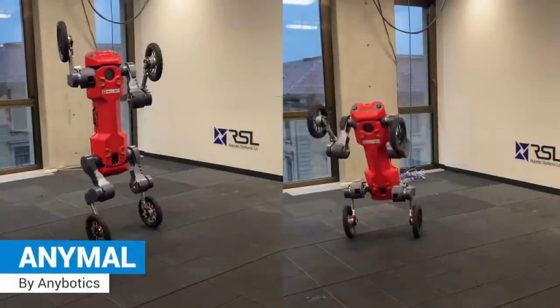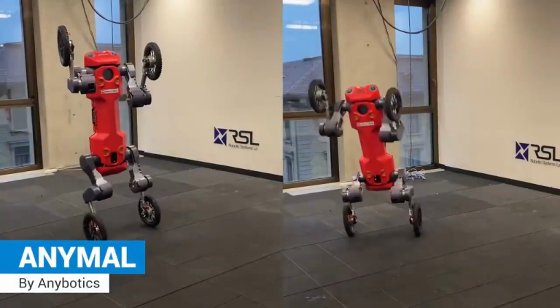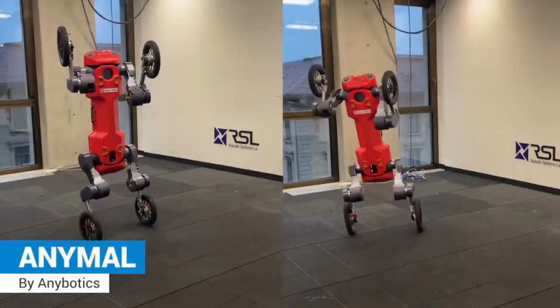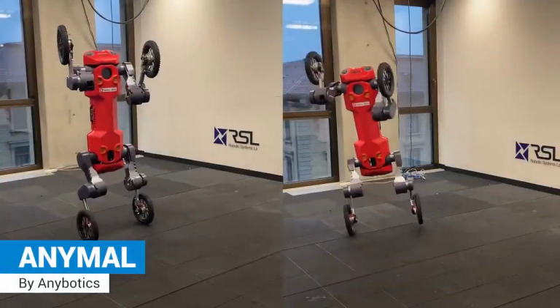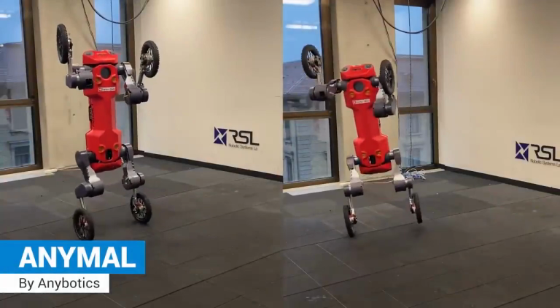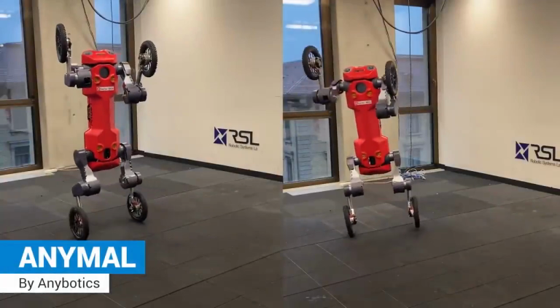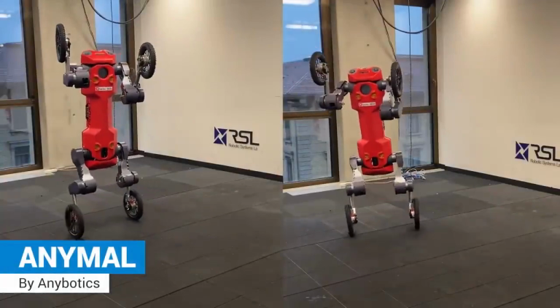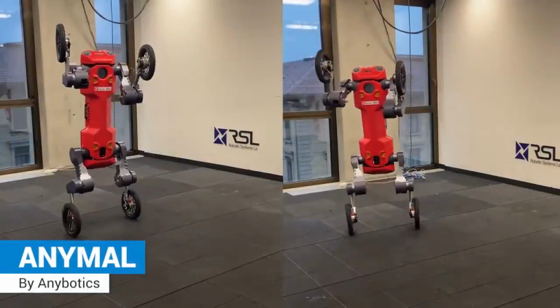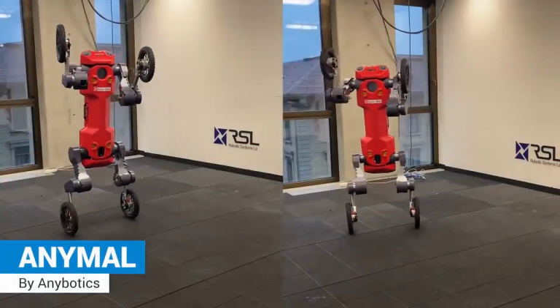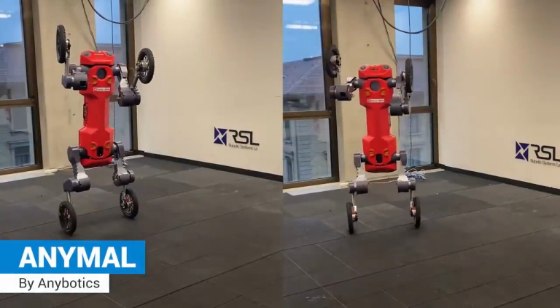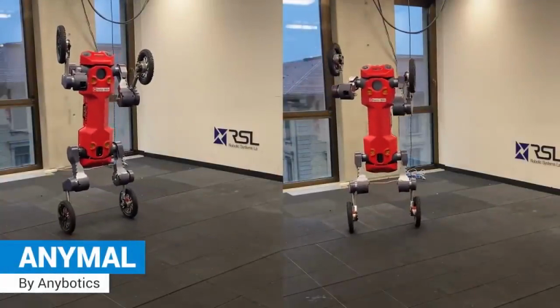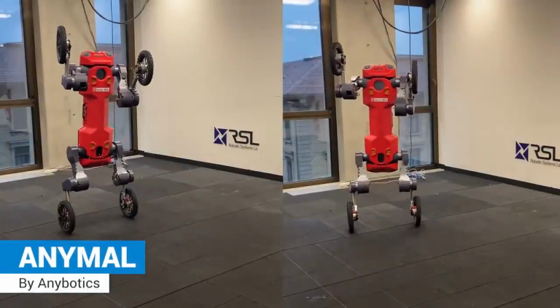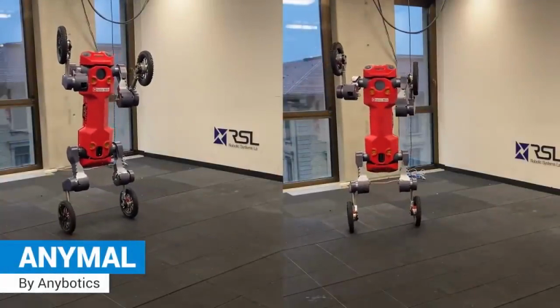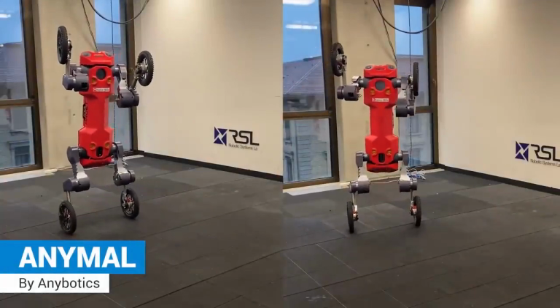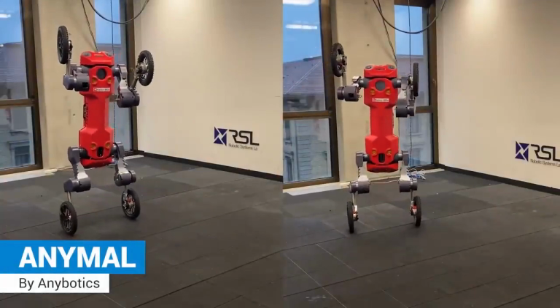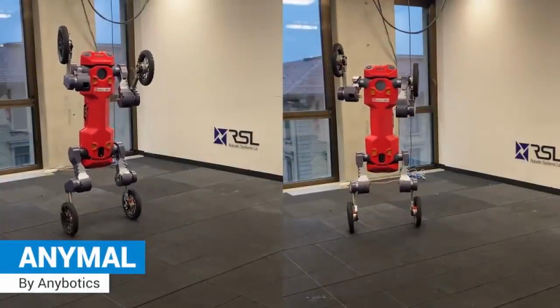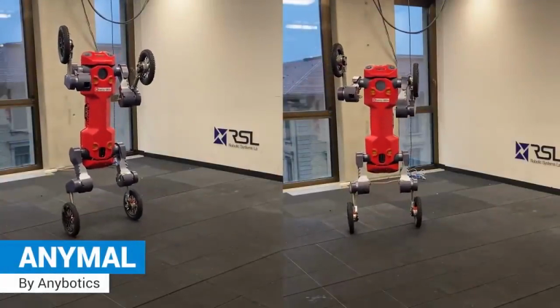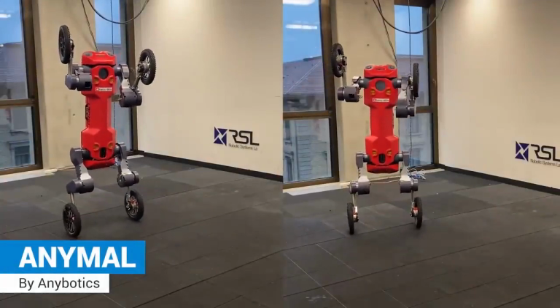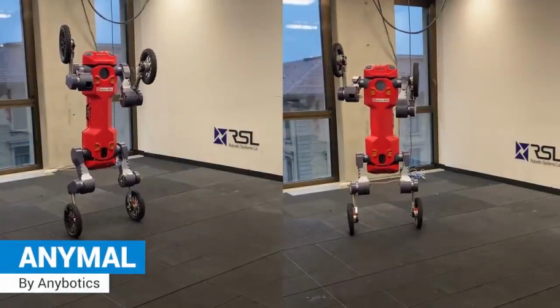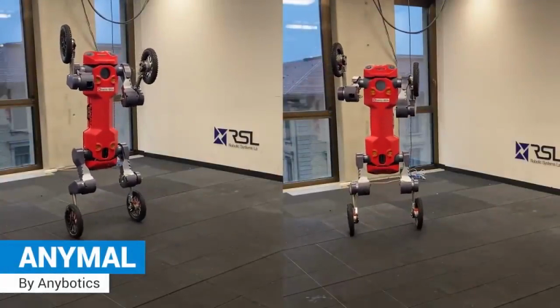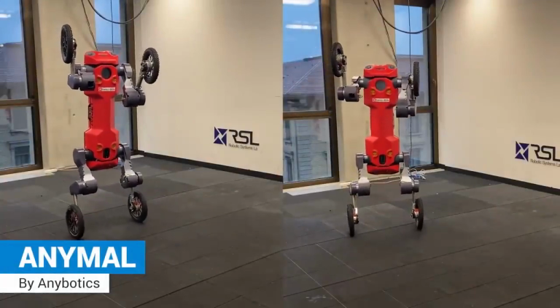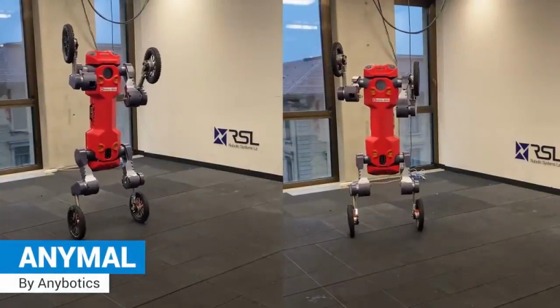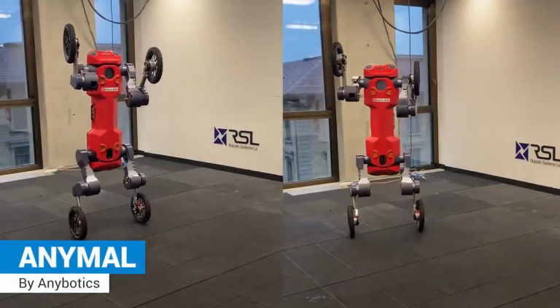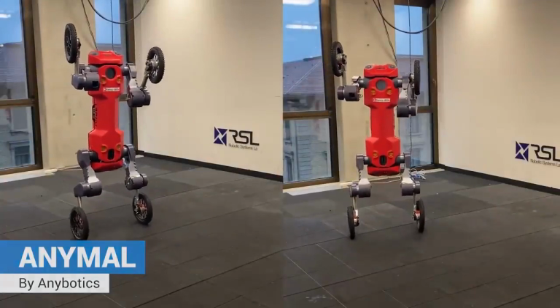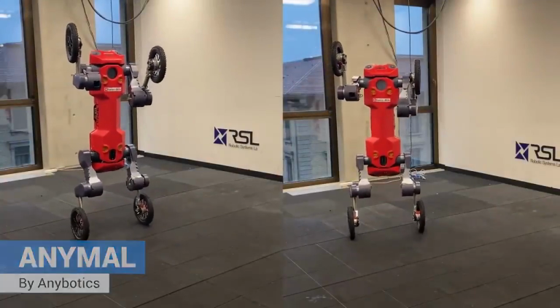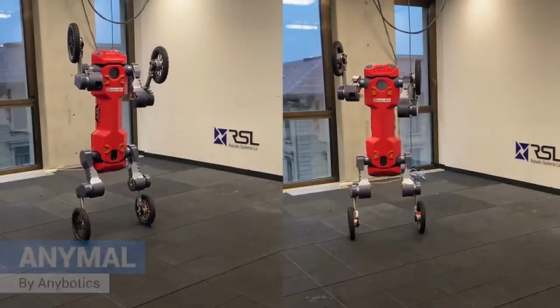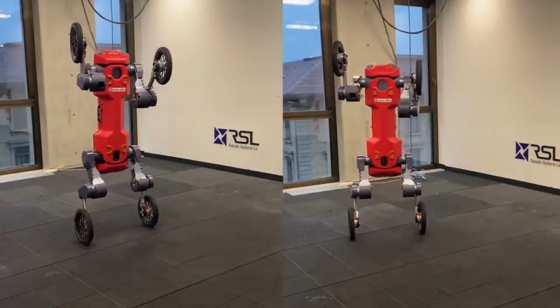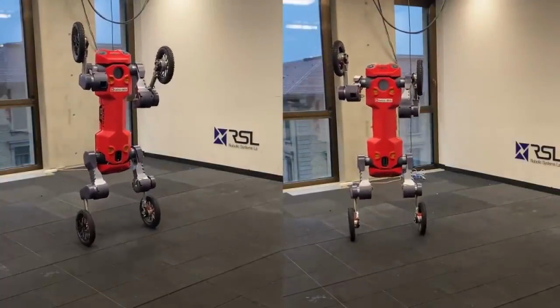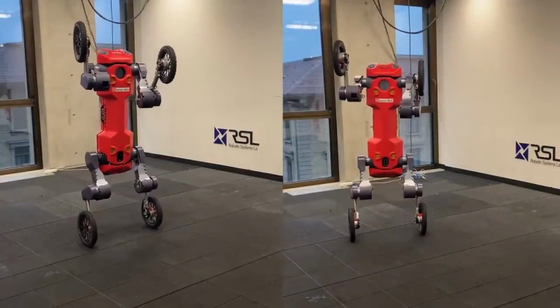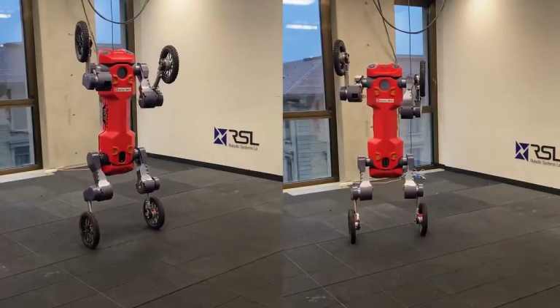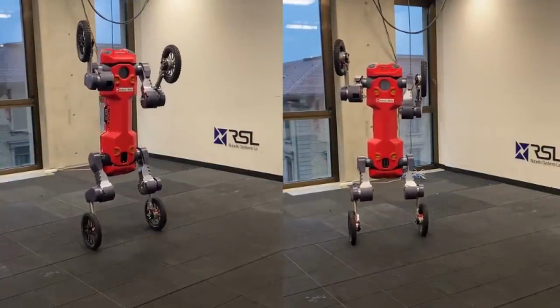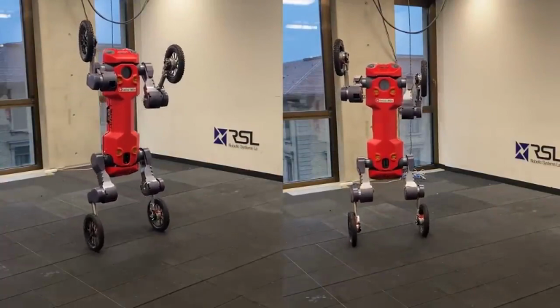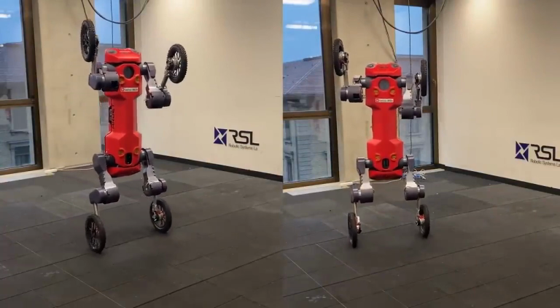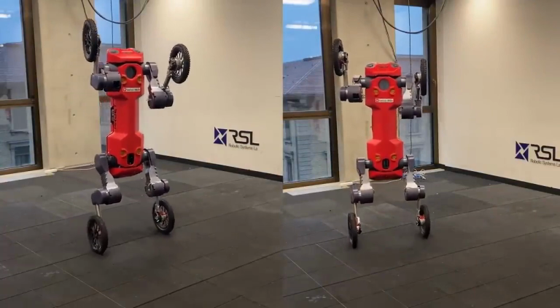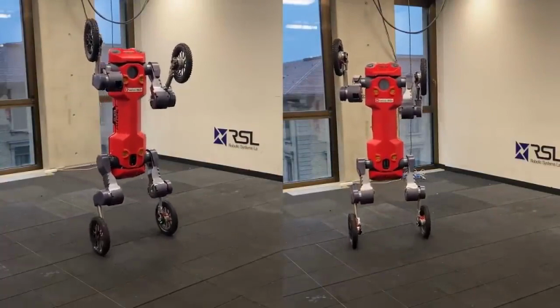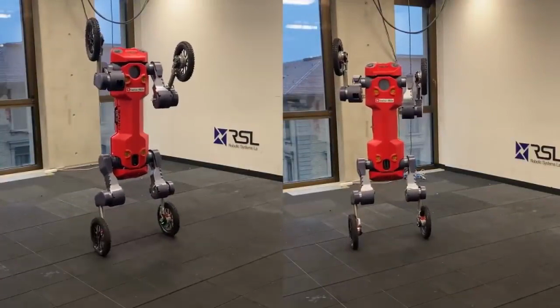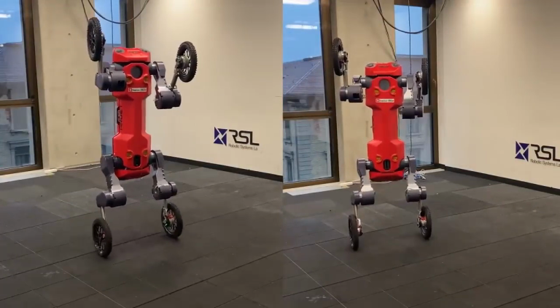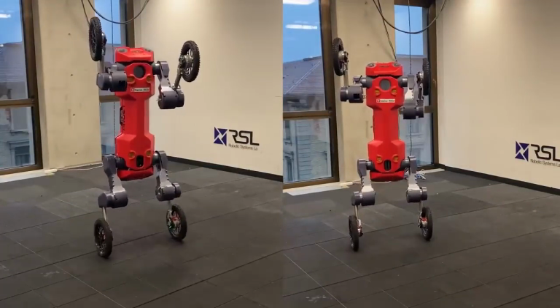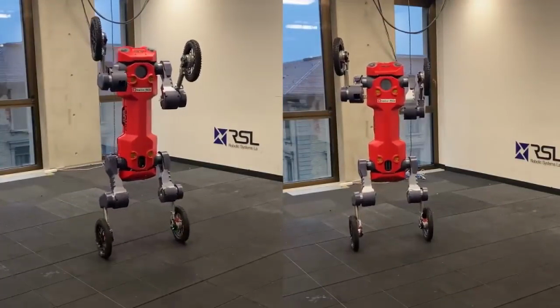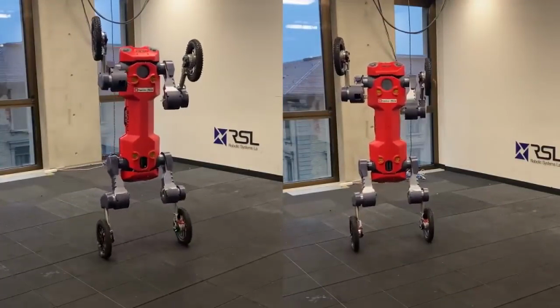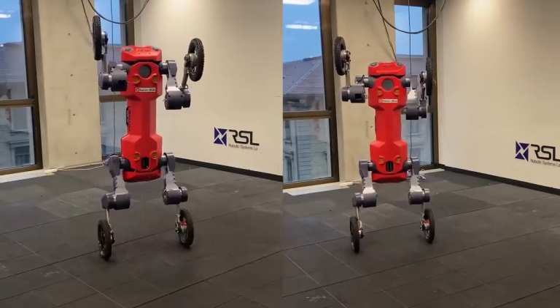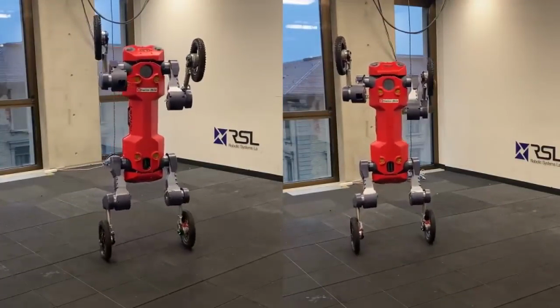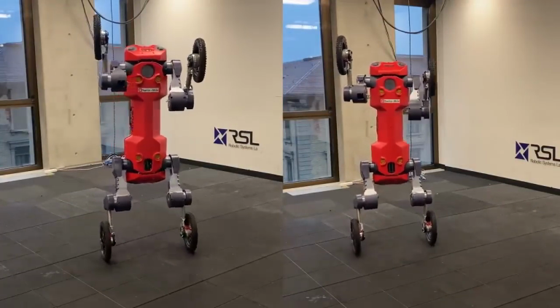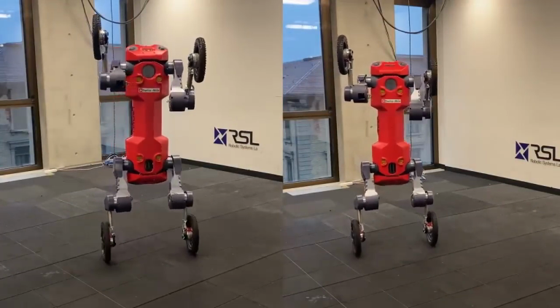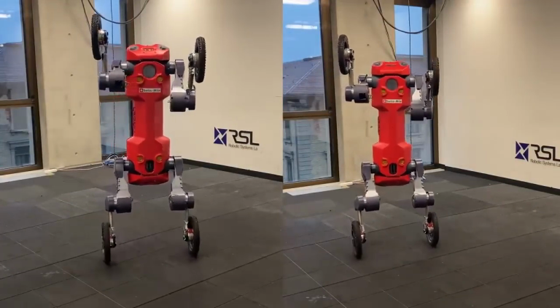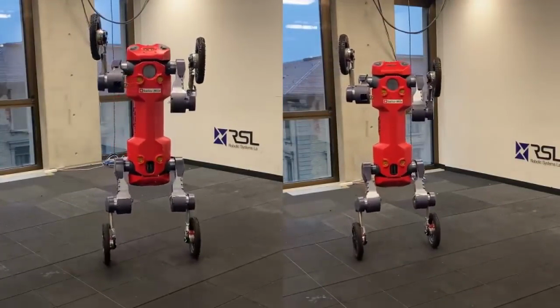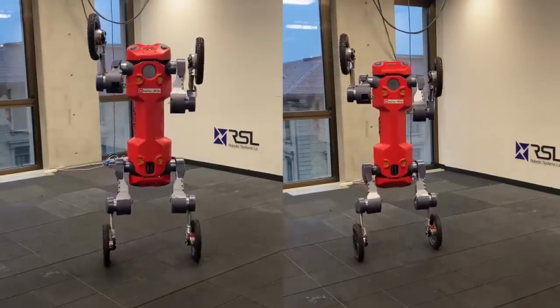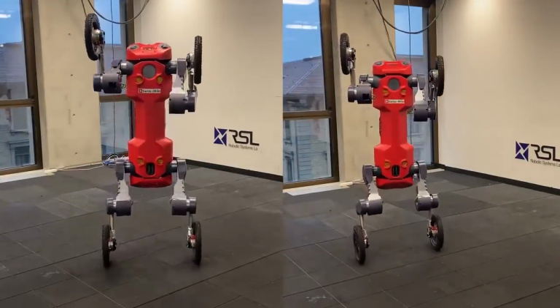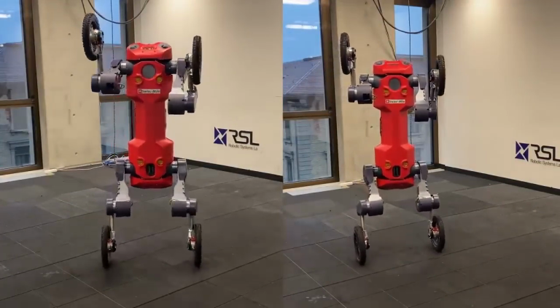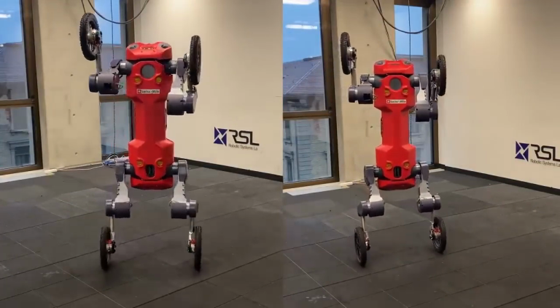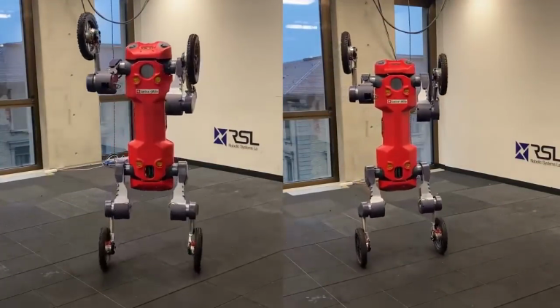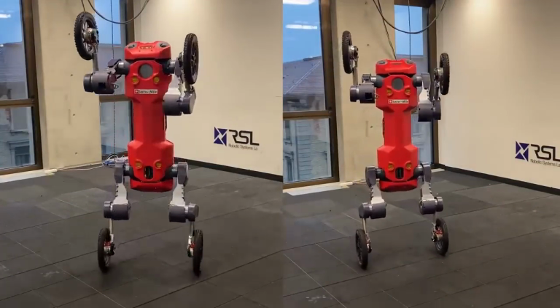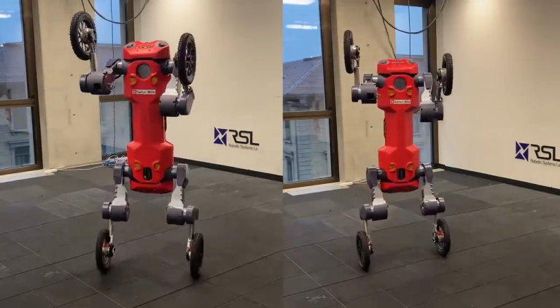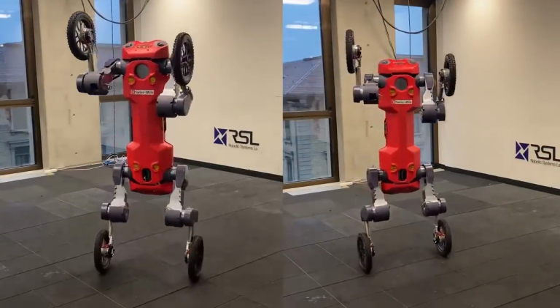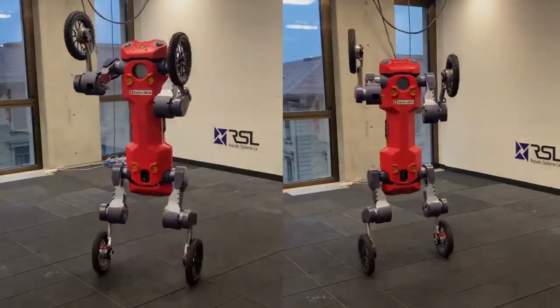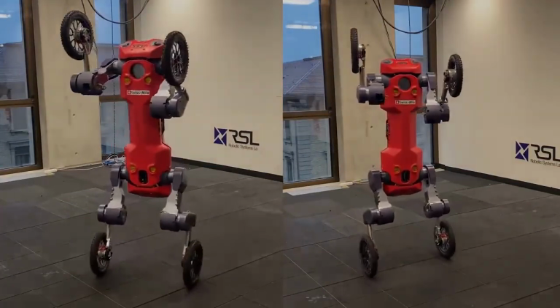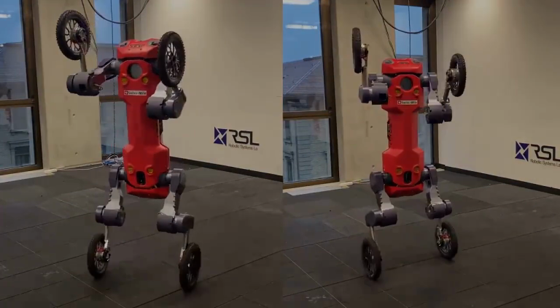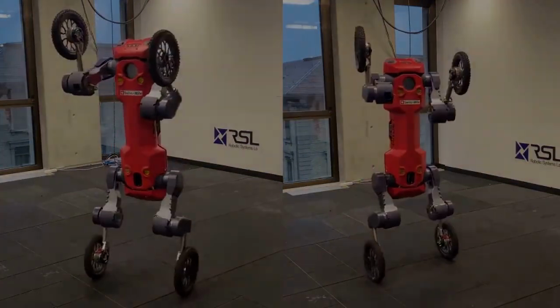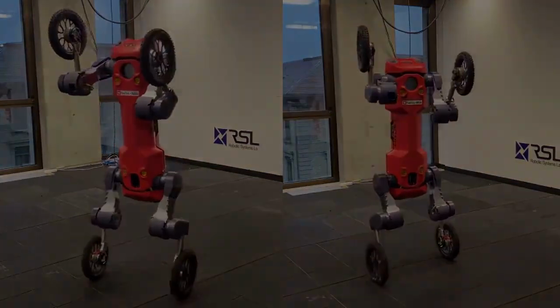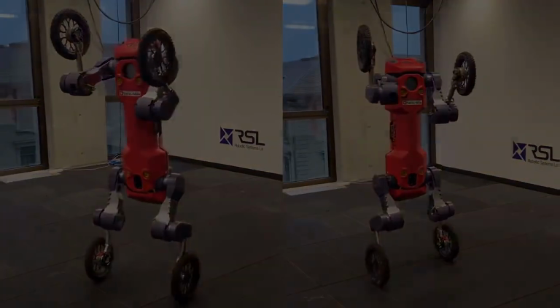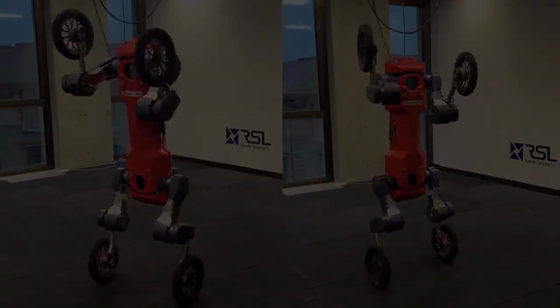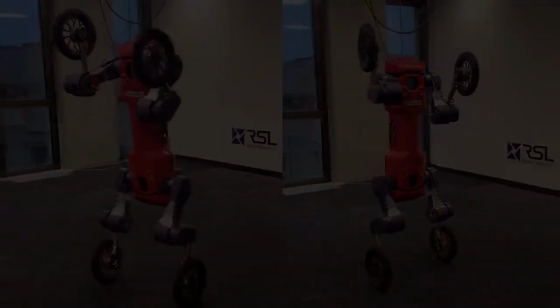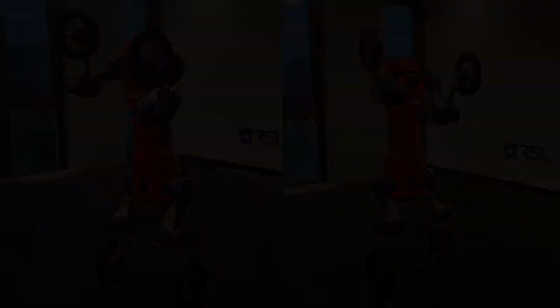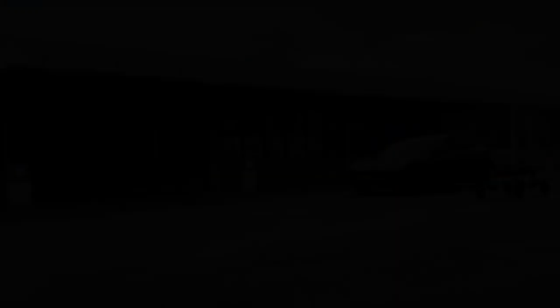Anymal, a three-in-one robot that can walk, roll, and stand up on its four-wheeled legs.